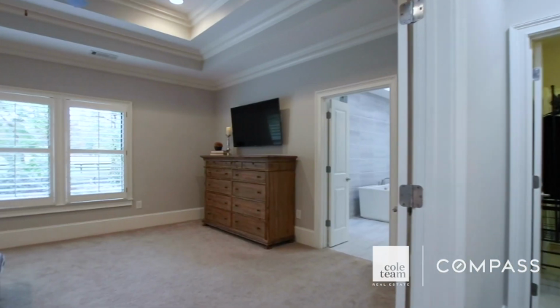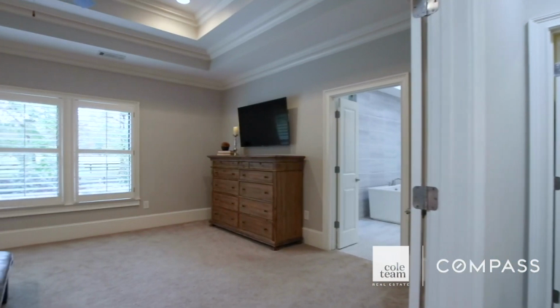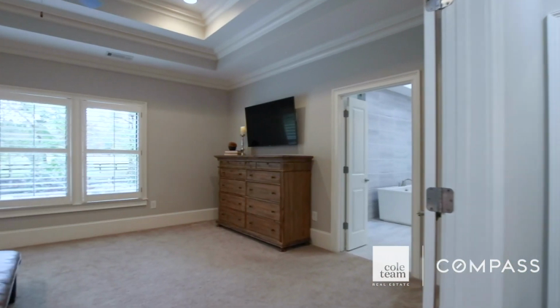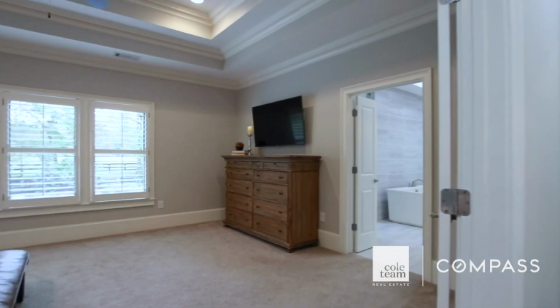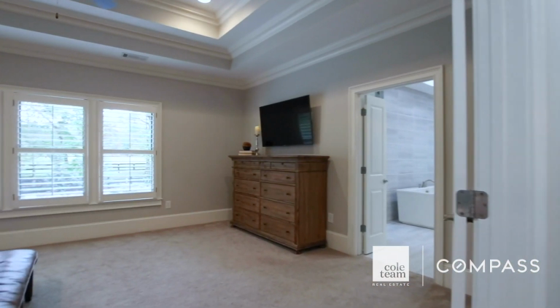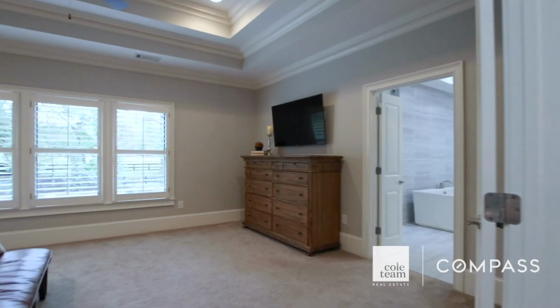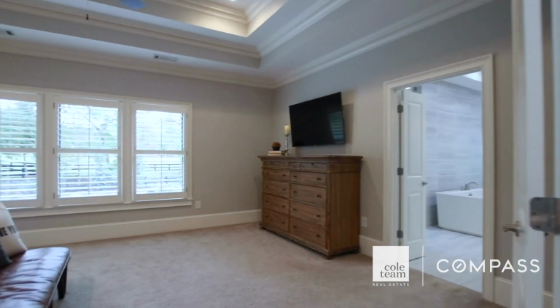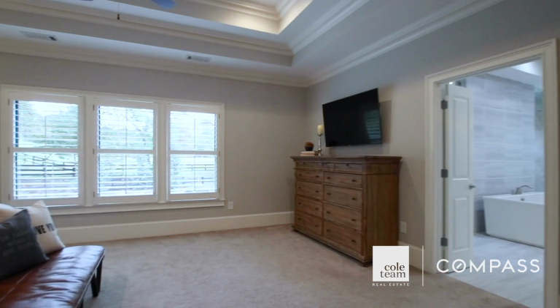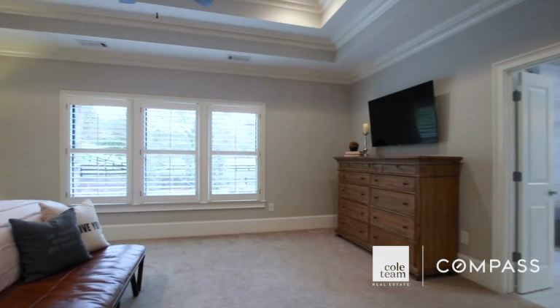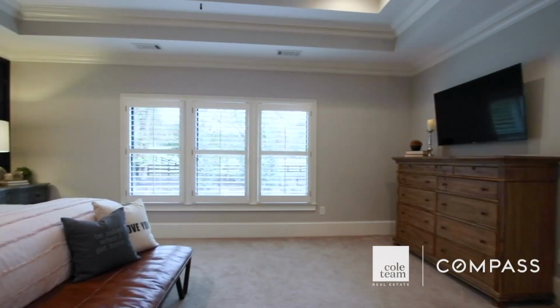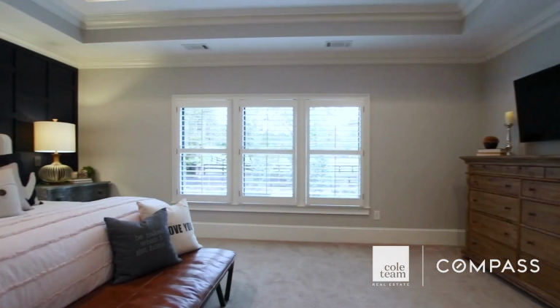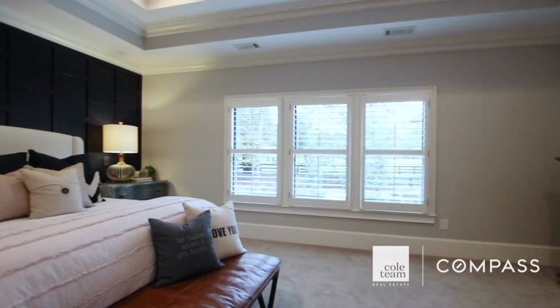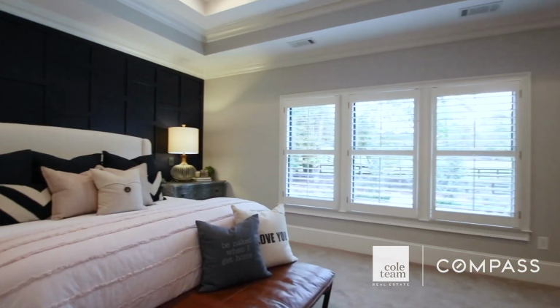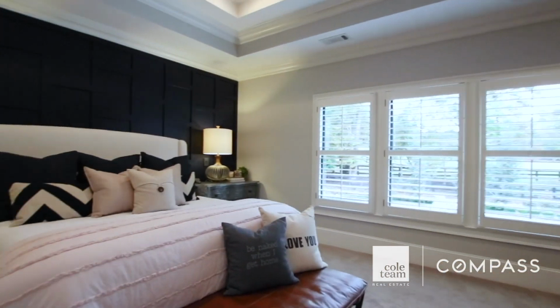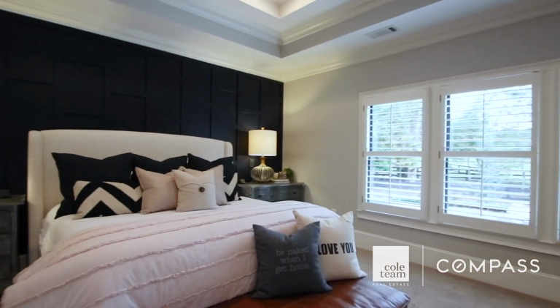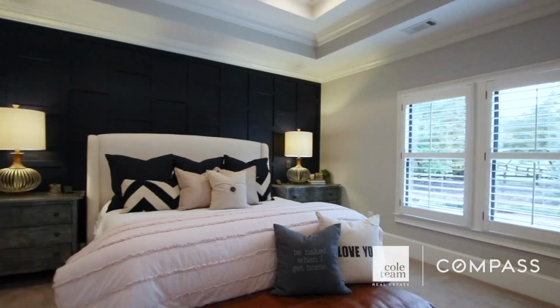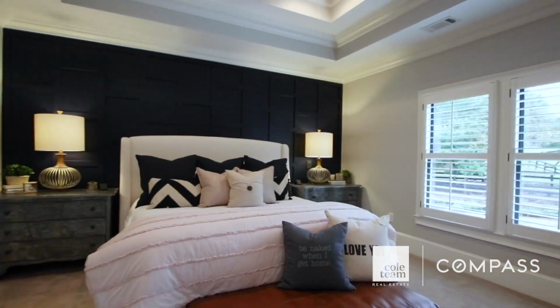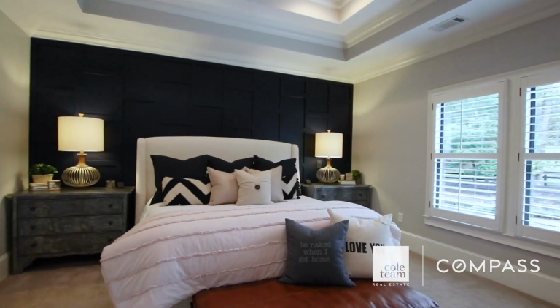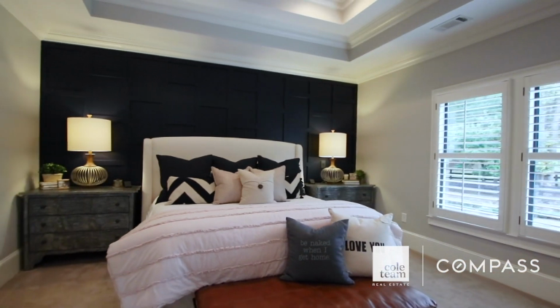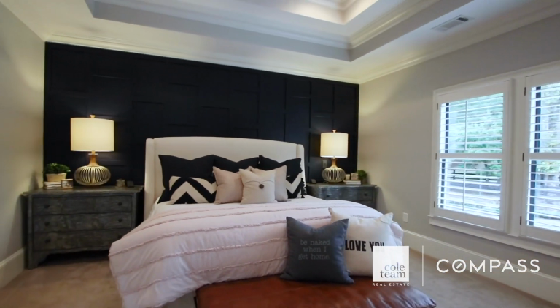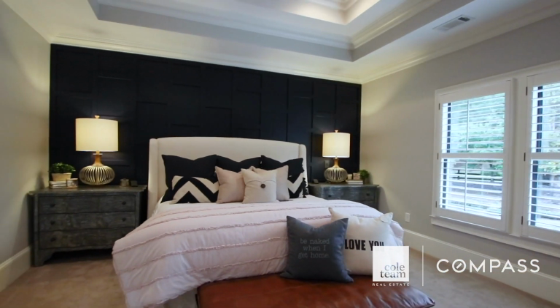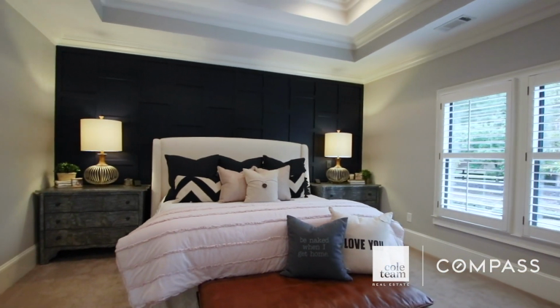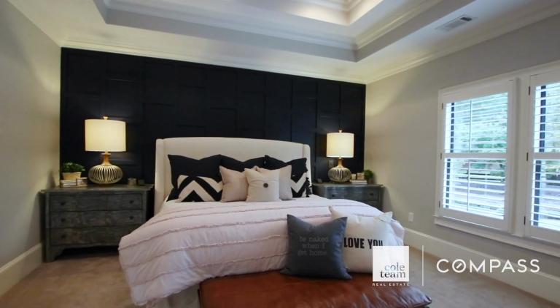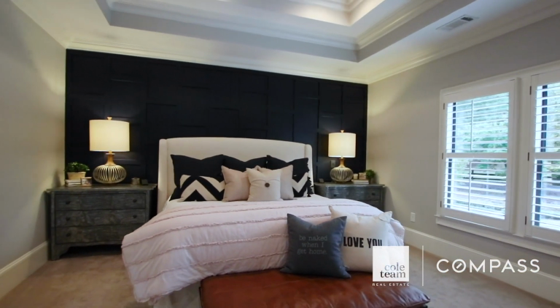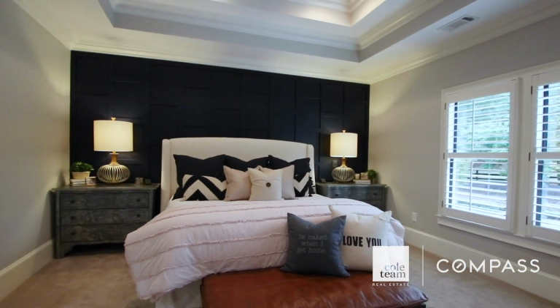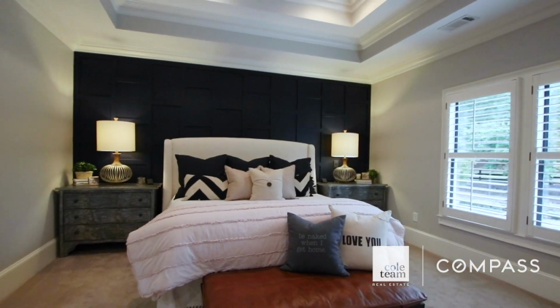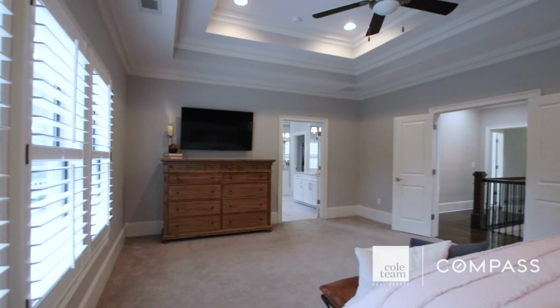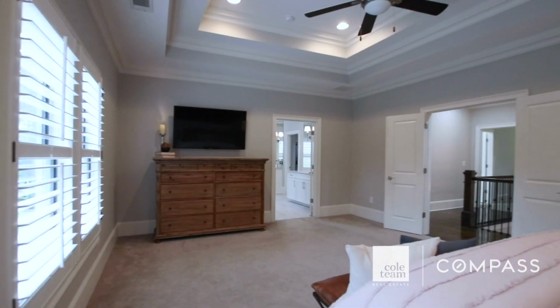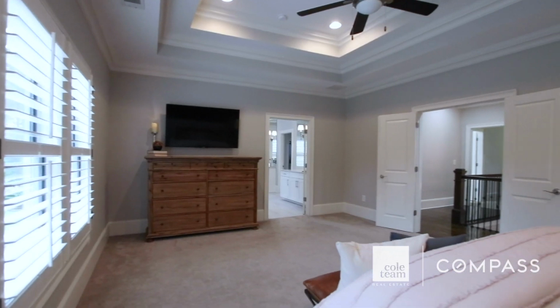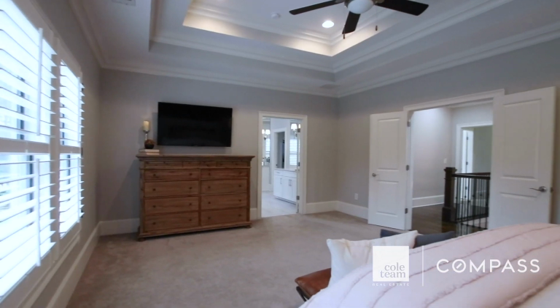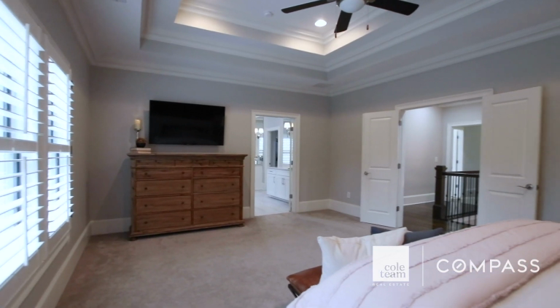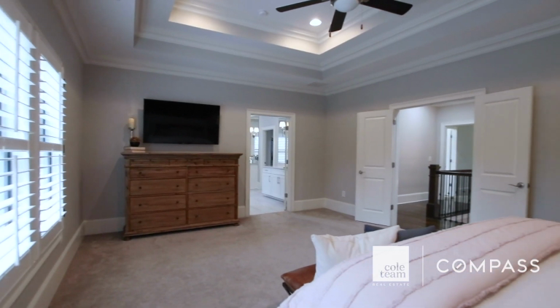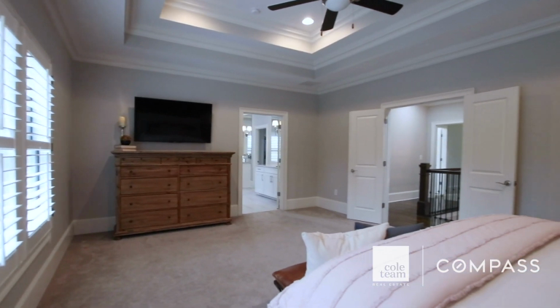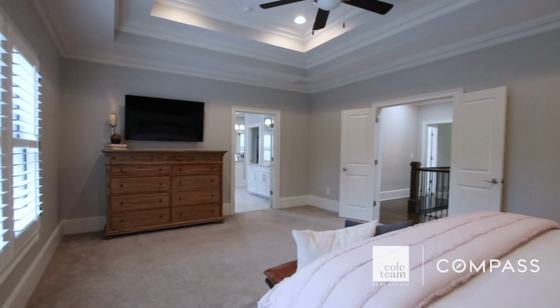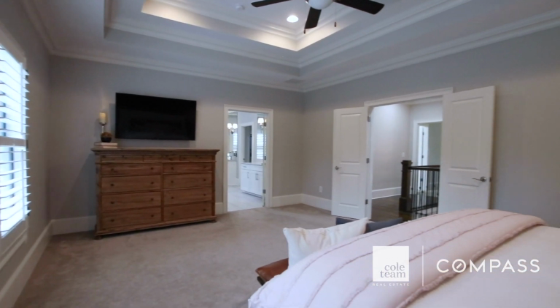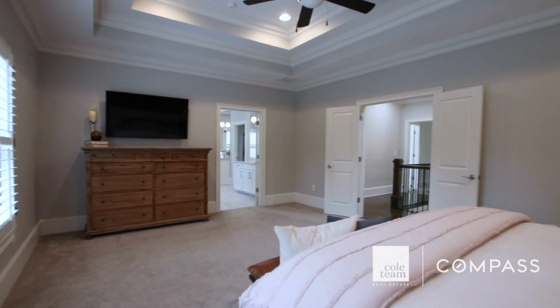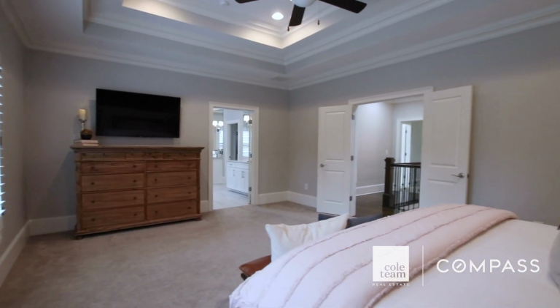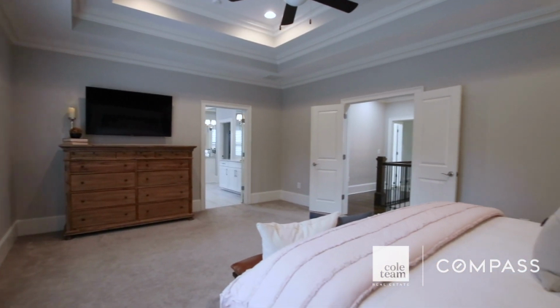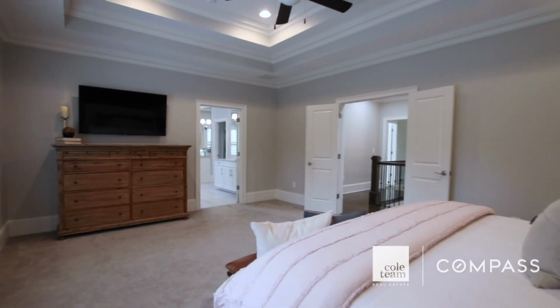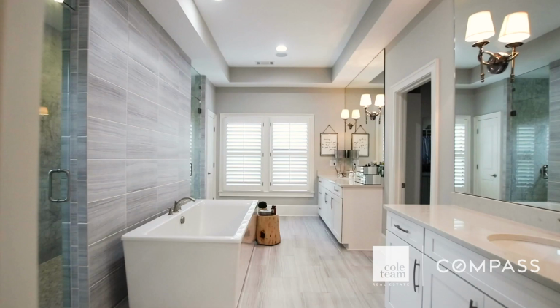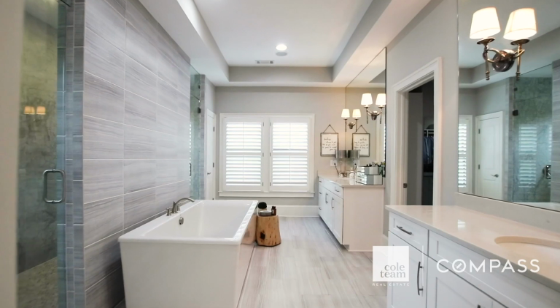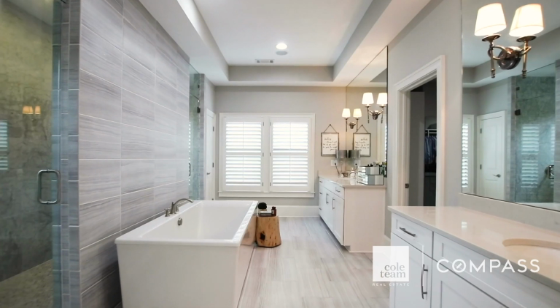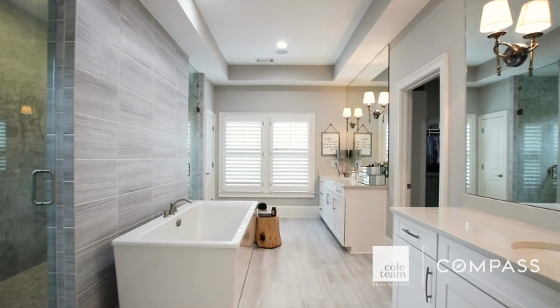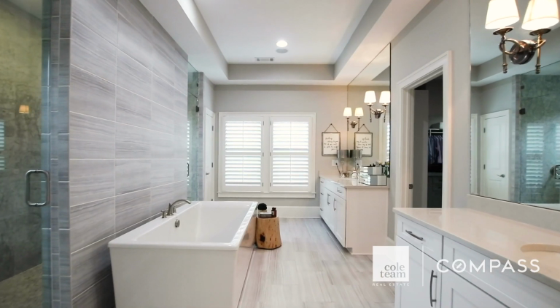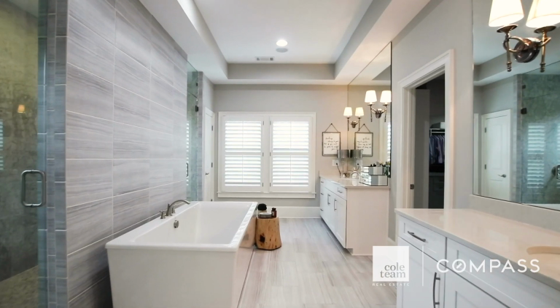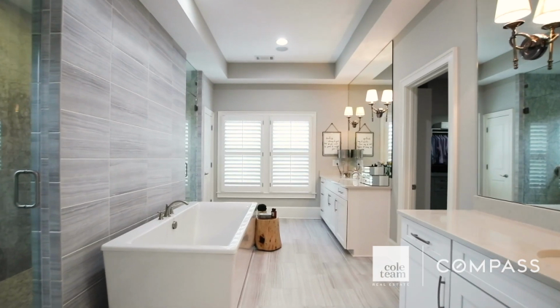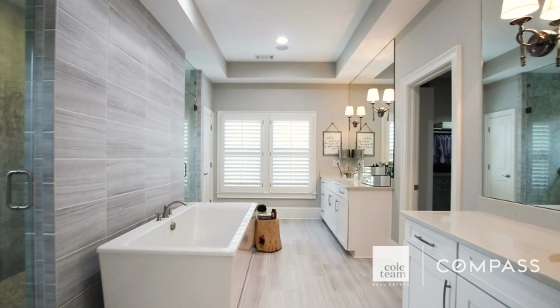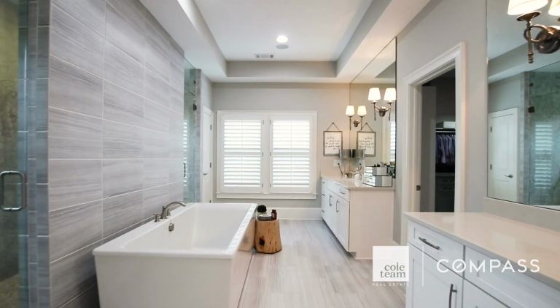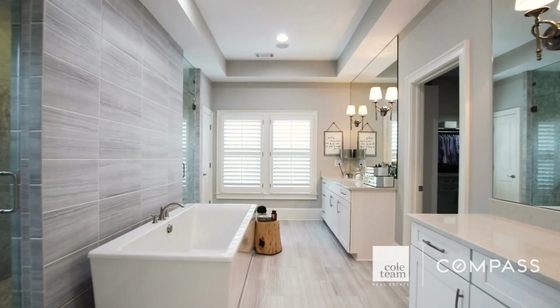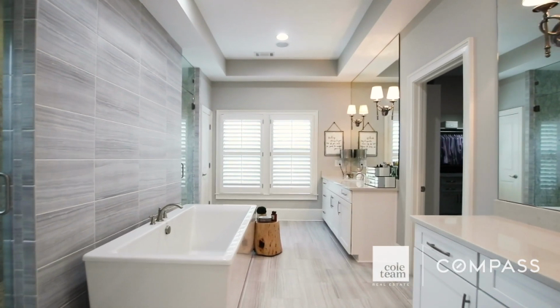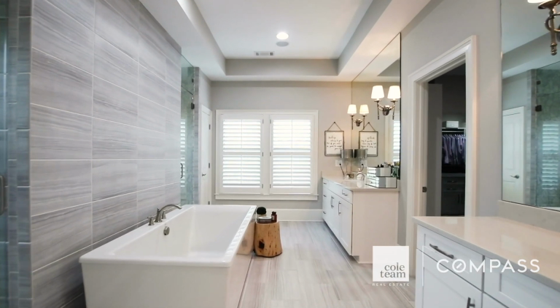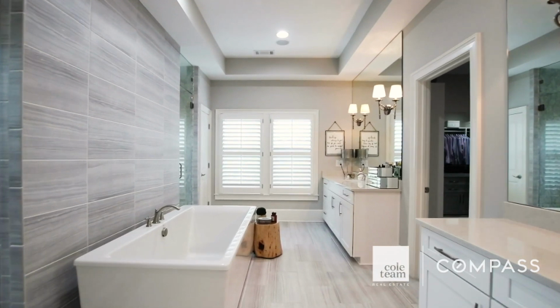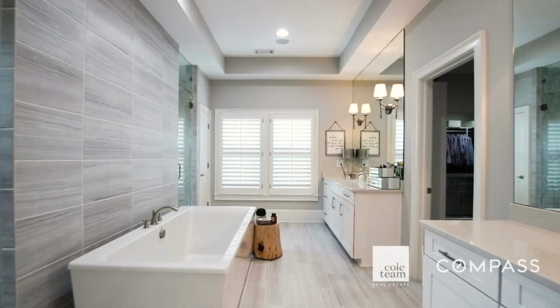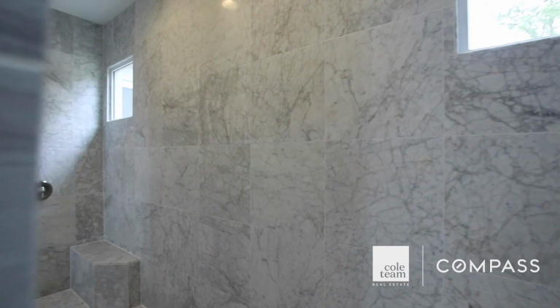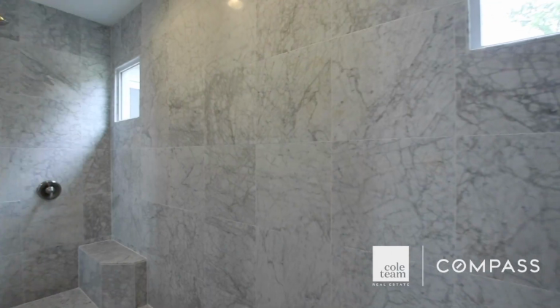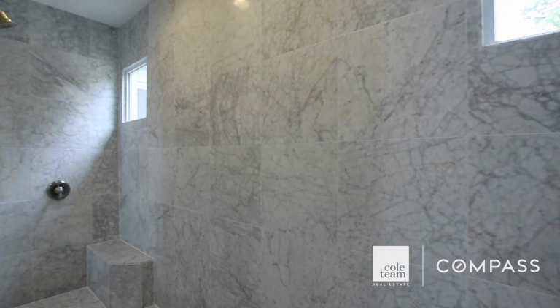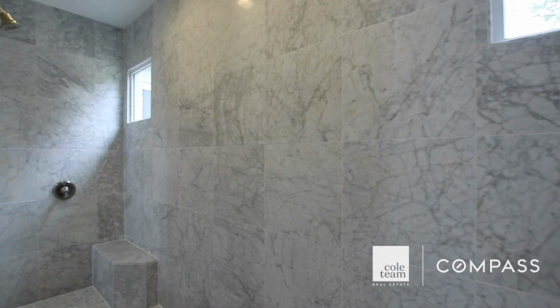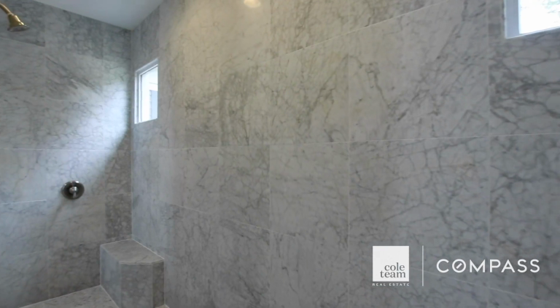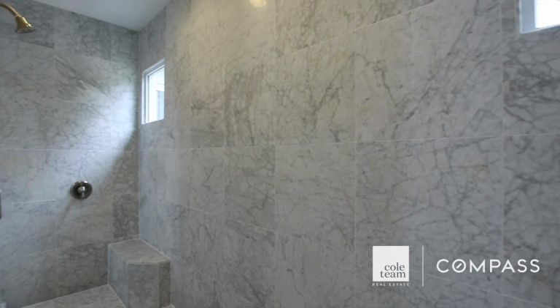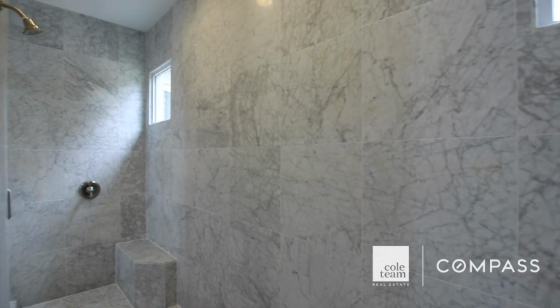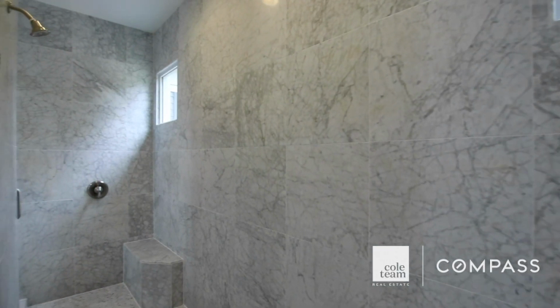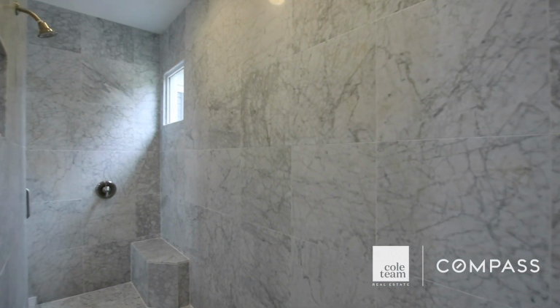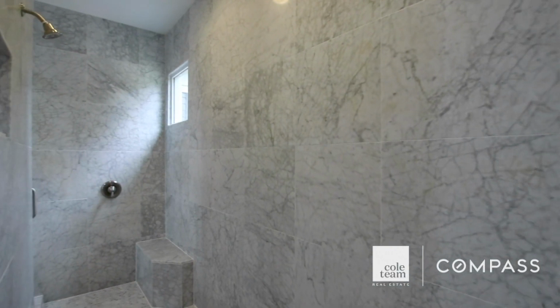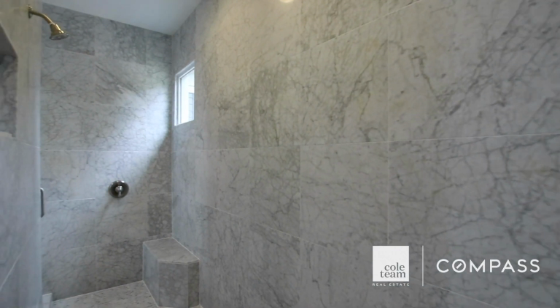Upstairs, you'll find an impressive owner's suite with sitting area, a one-of-a-kind walk-through shower, freestanding tub, and custom-built closet.